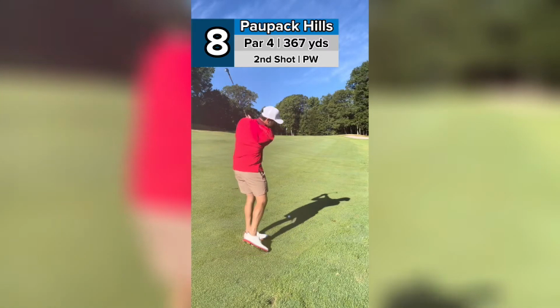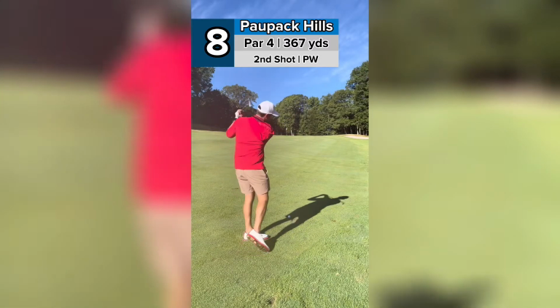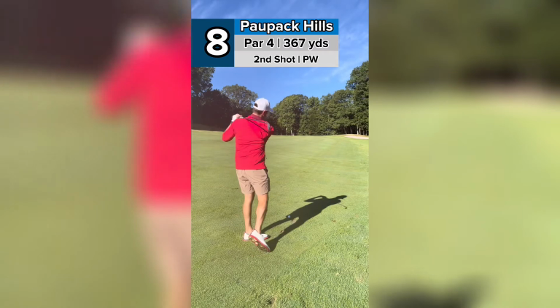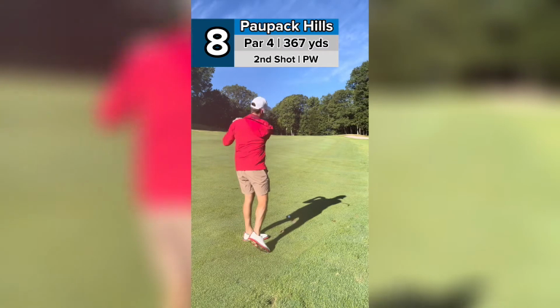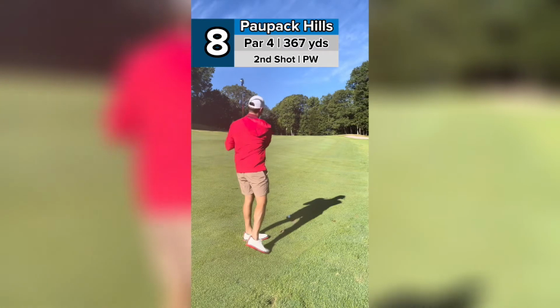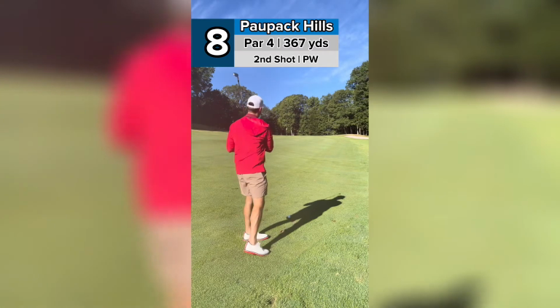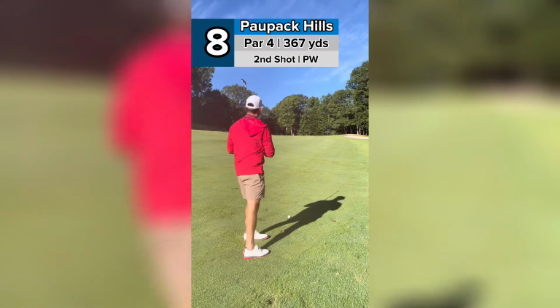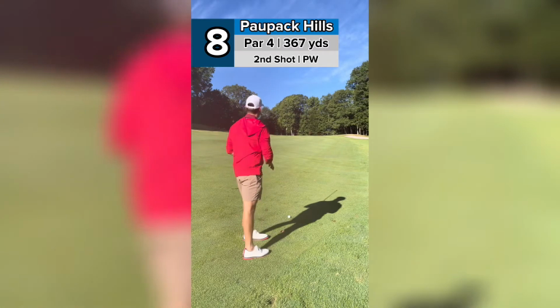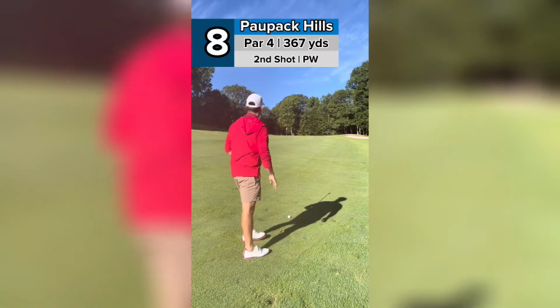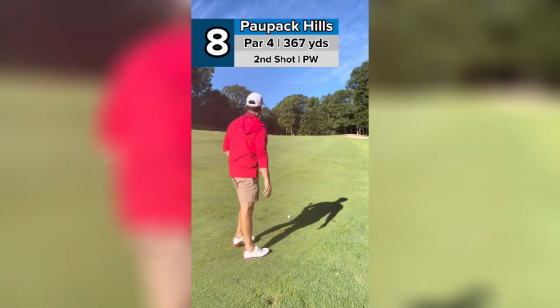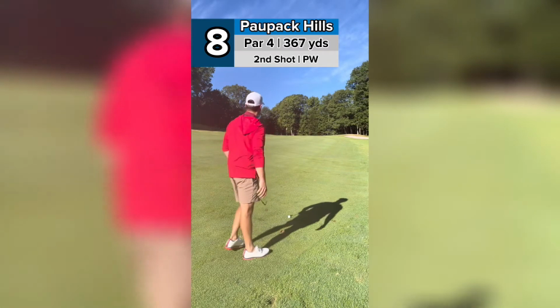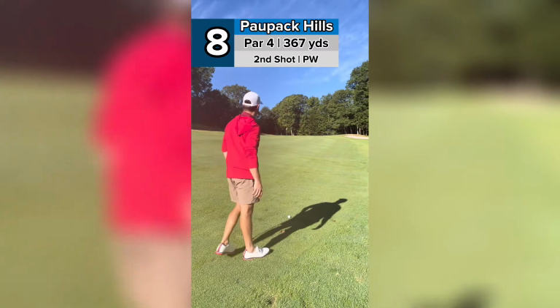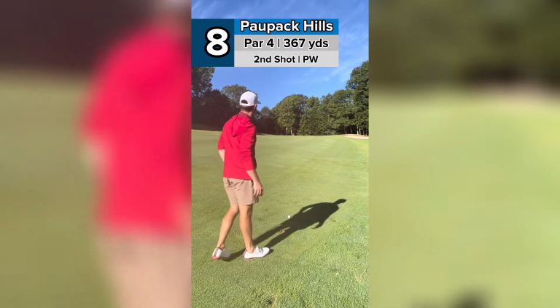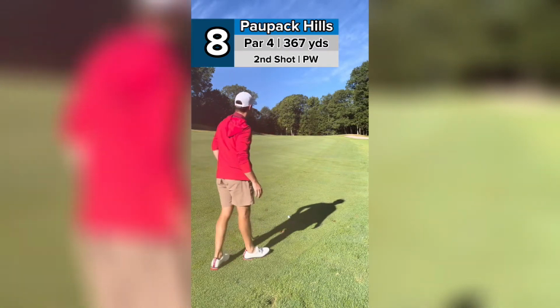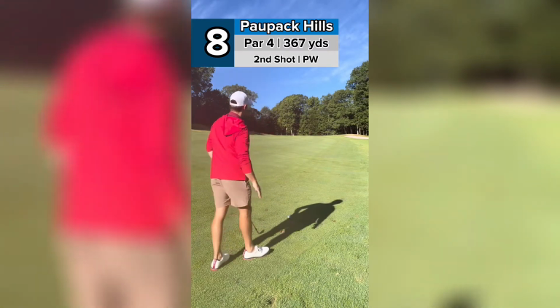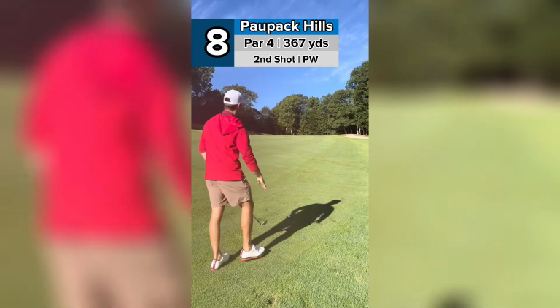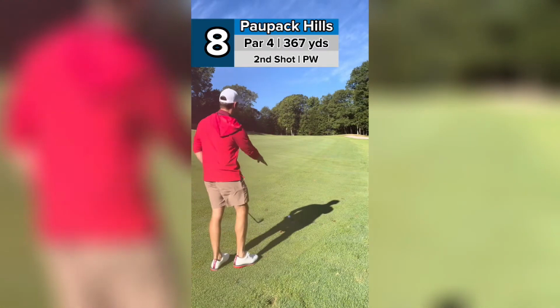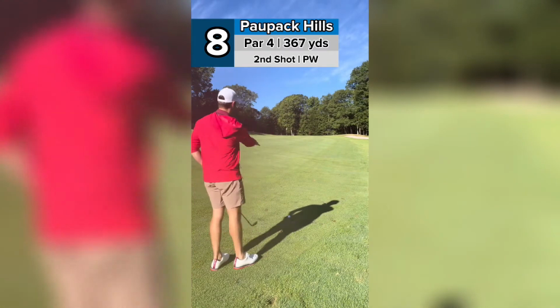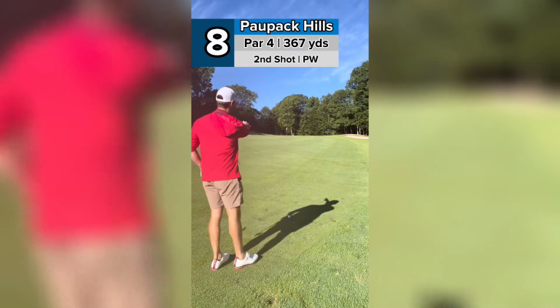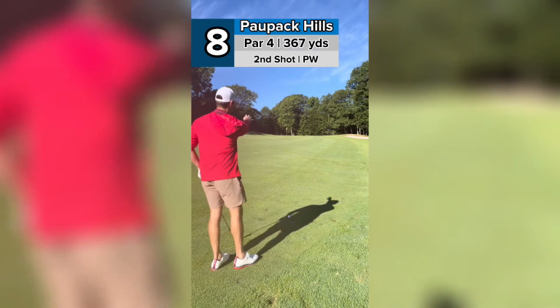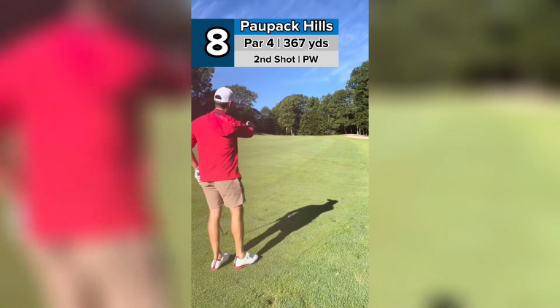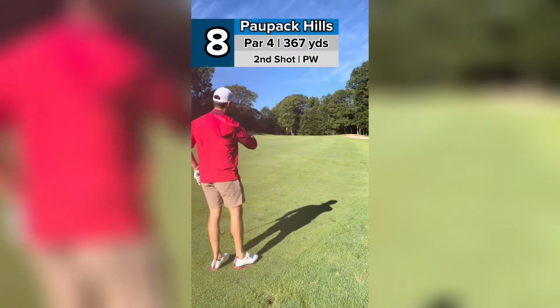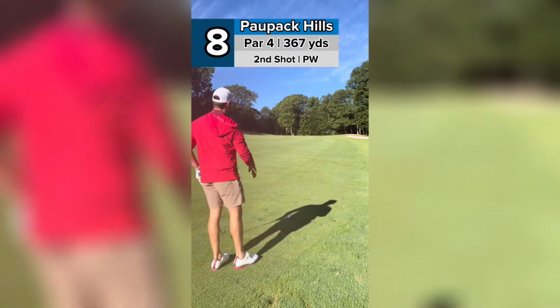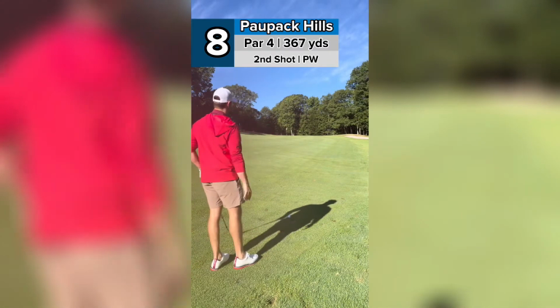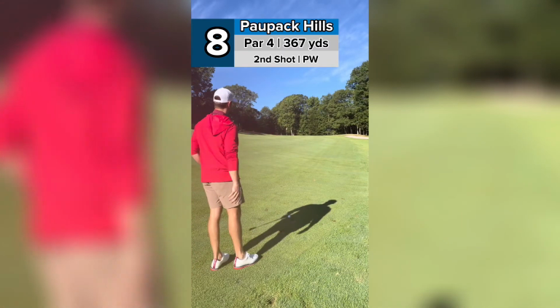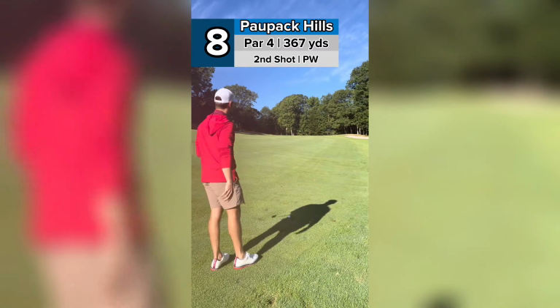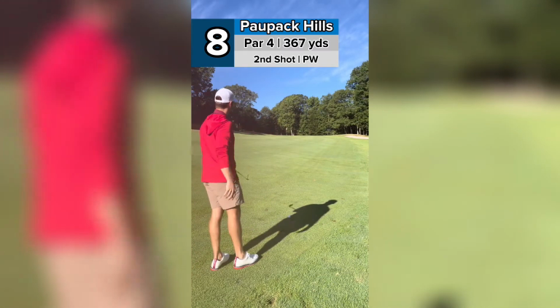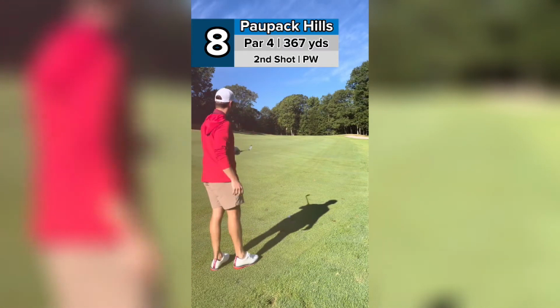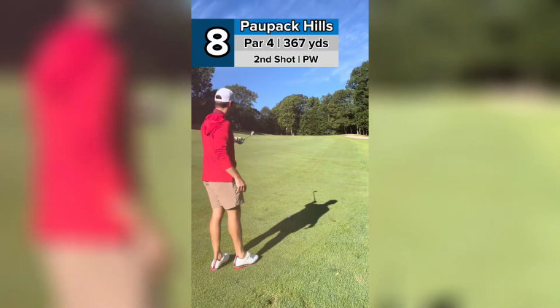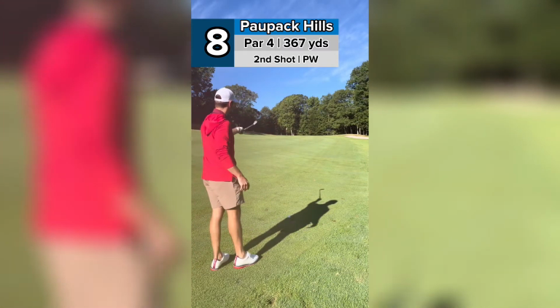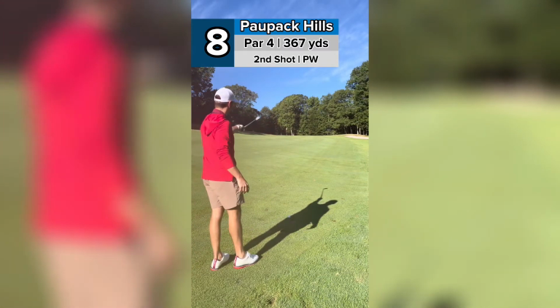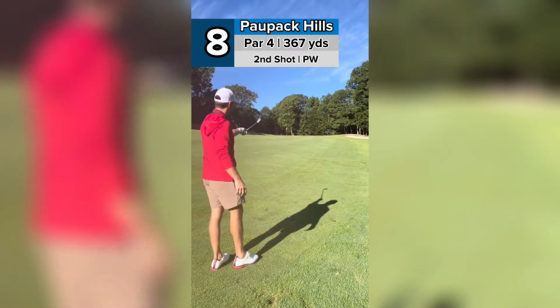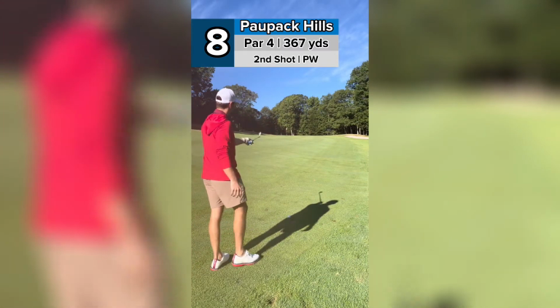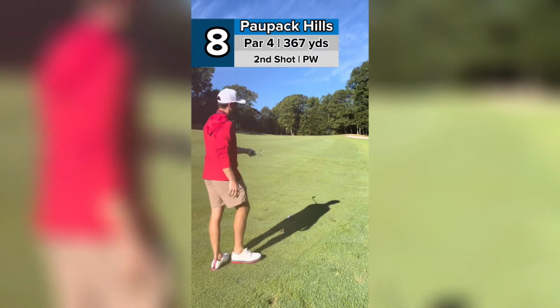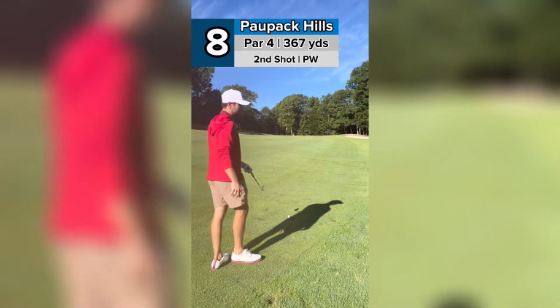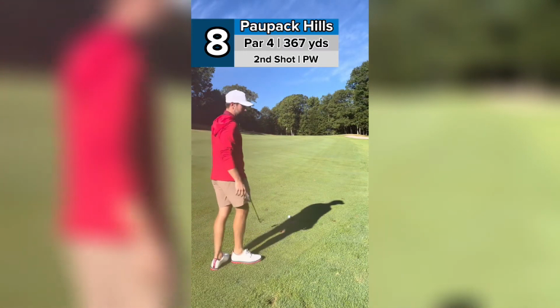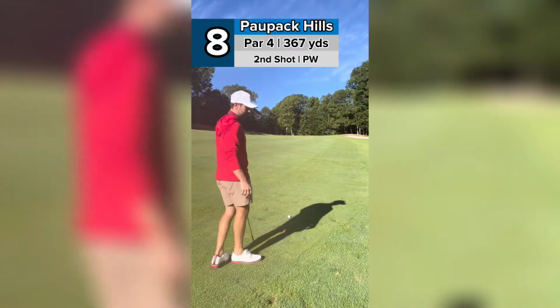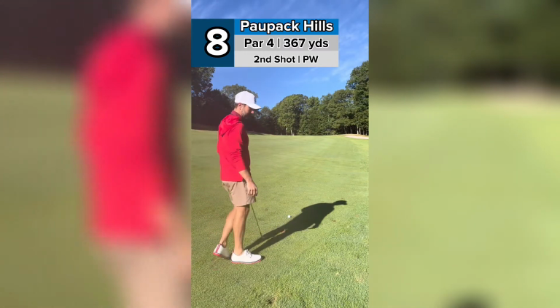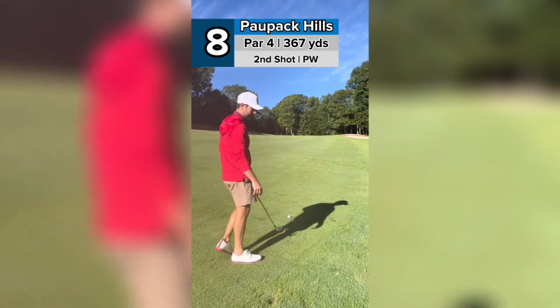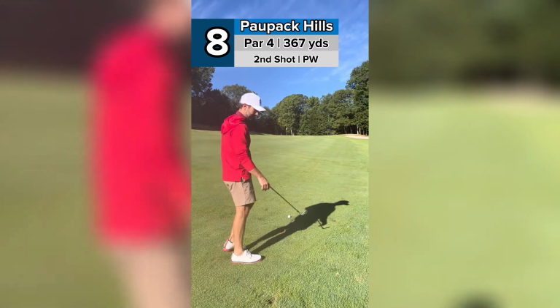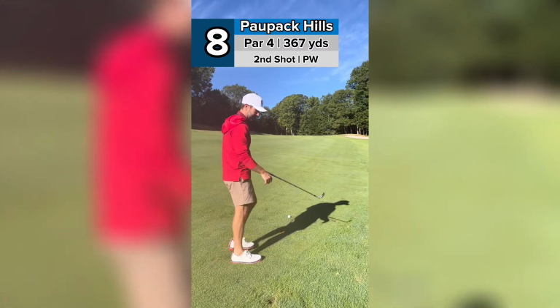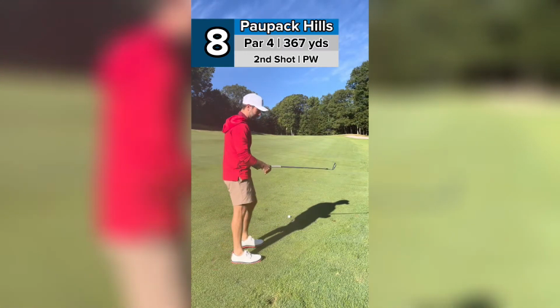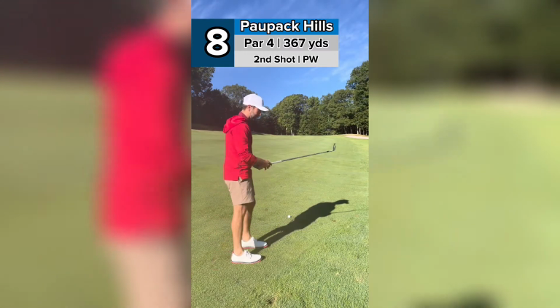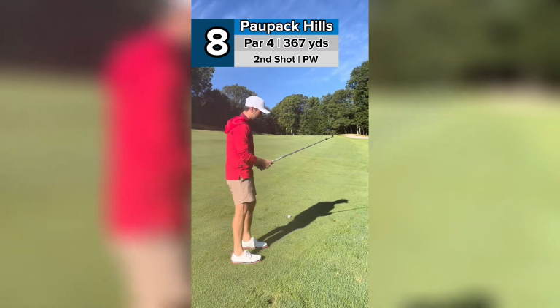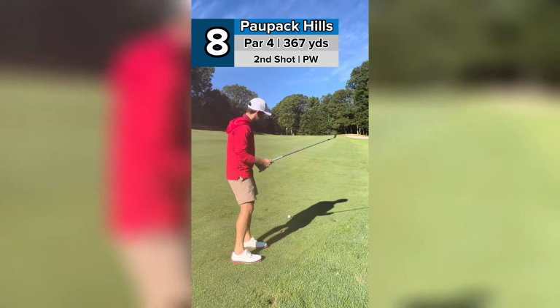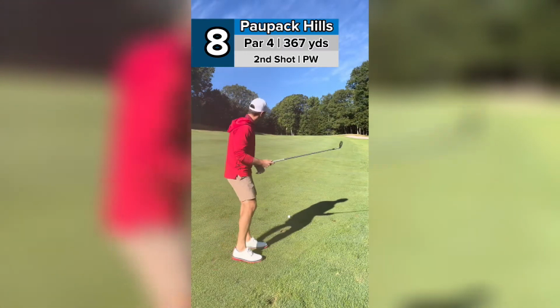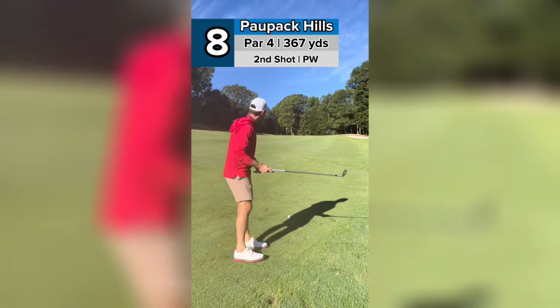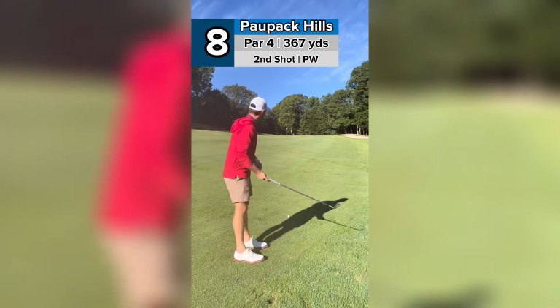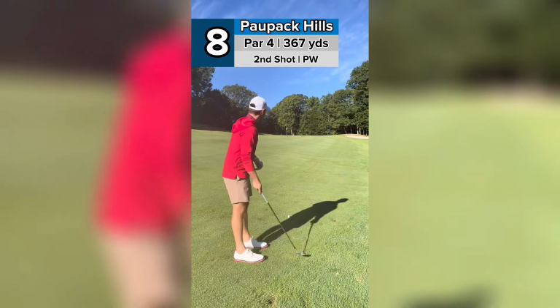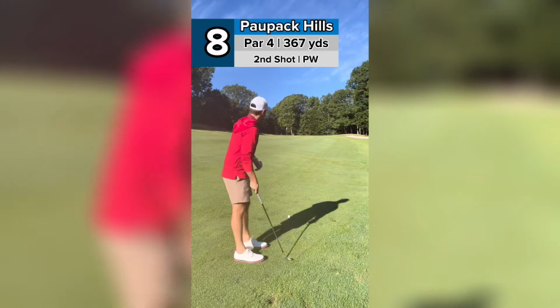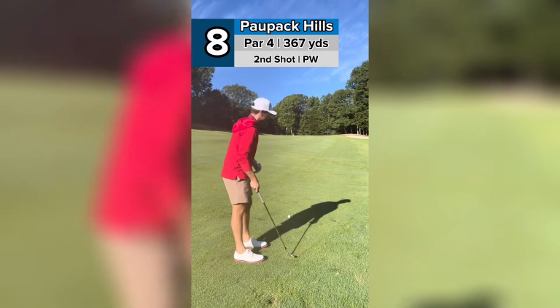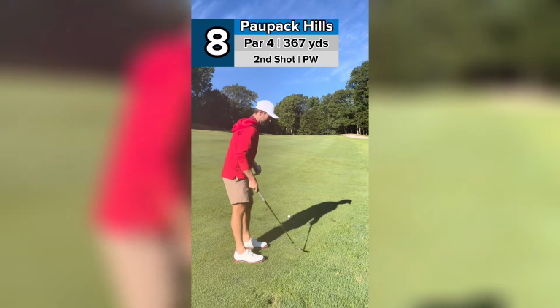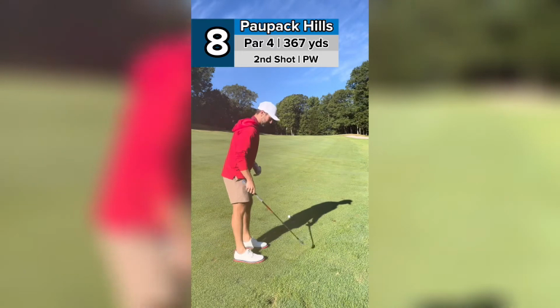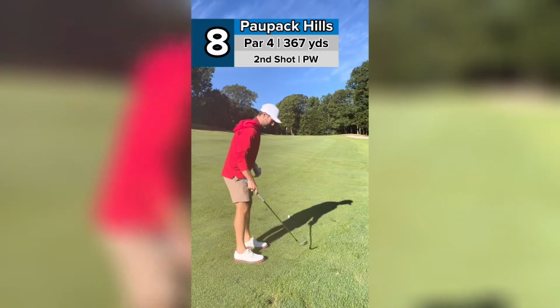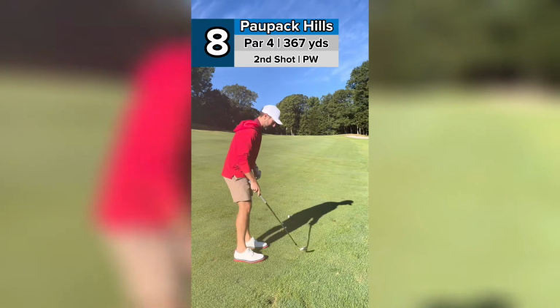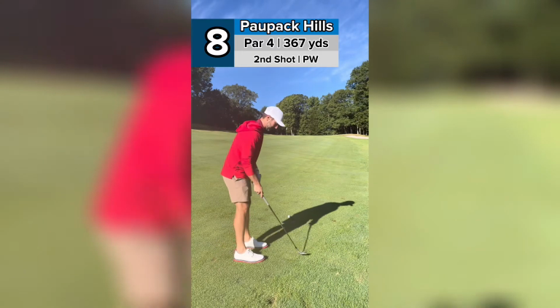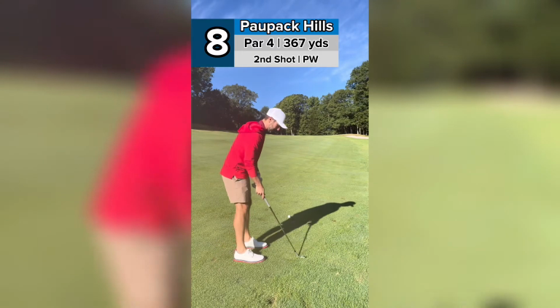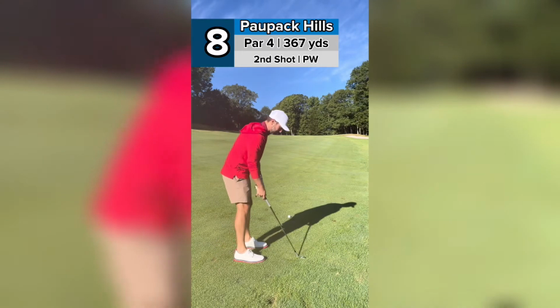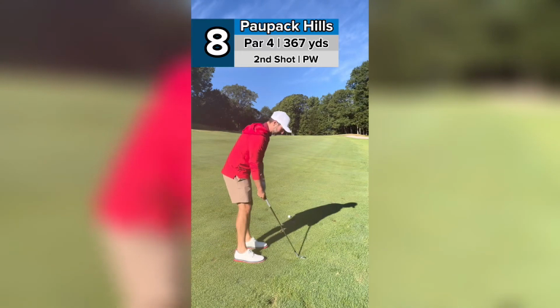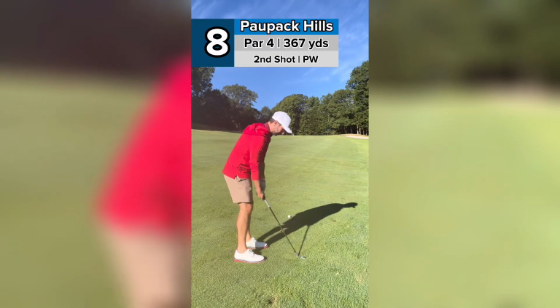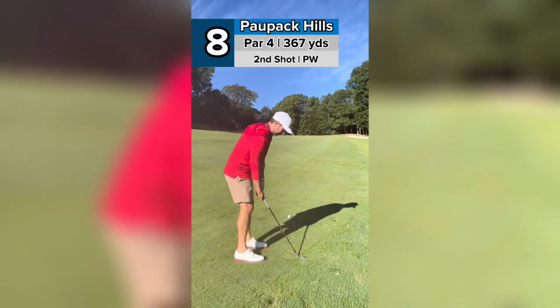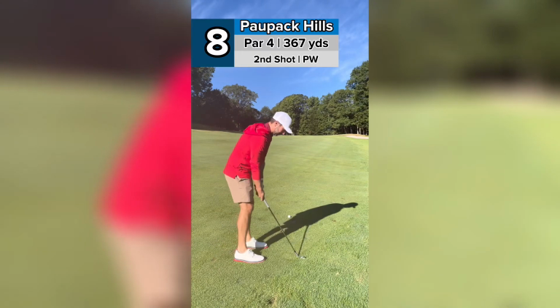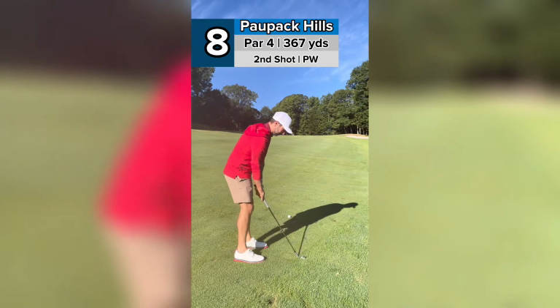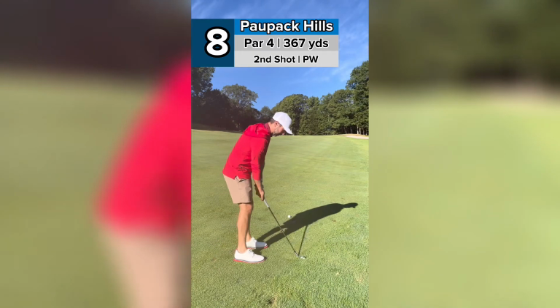Now we have a lot more level lie. If we go a little further up, even just another 10 or 15 yards, it's a lot steeper lie with the ball below your feet.